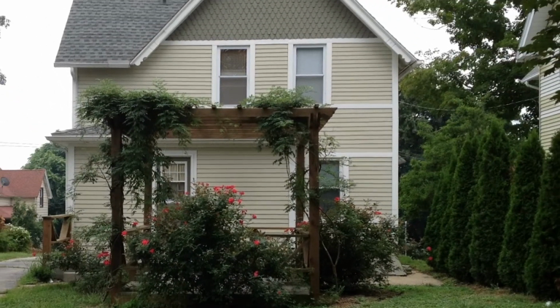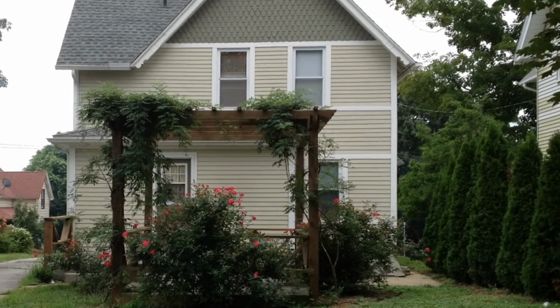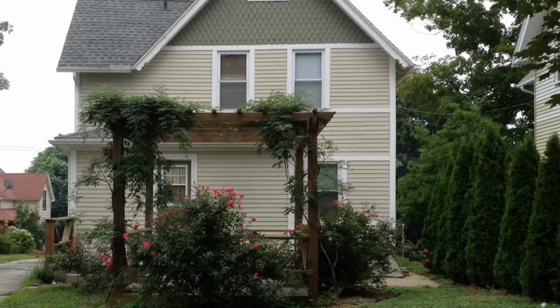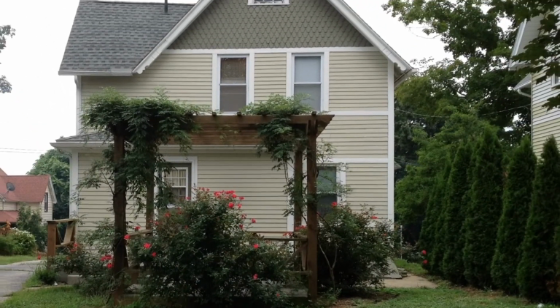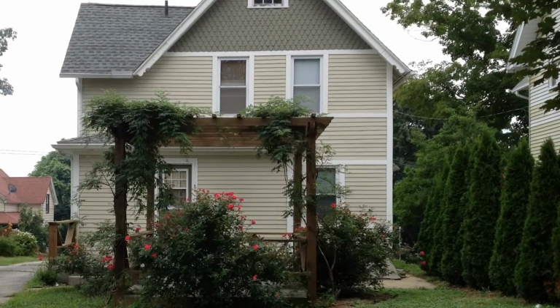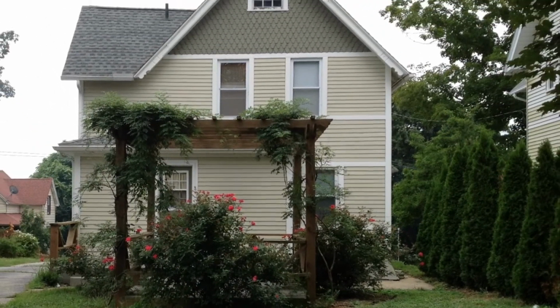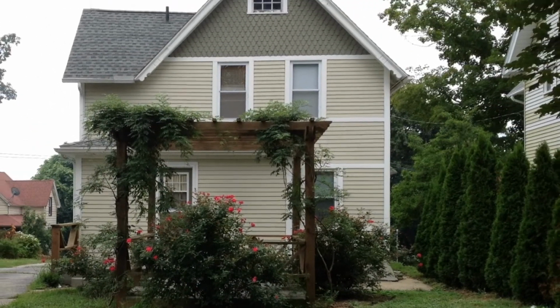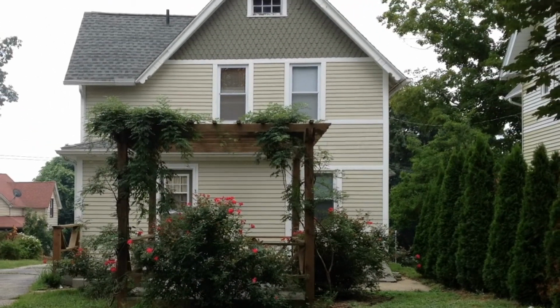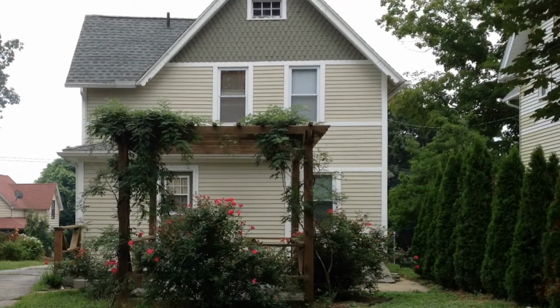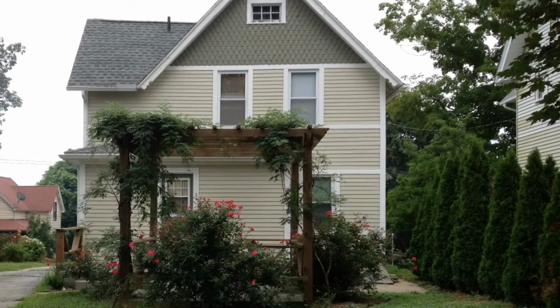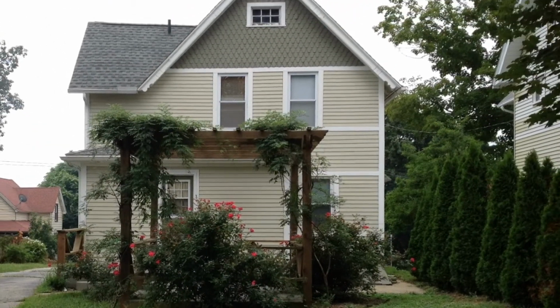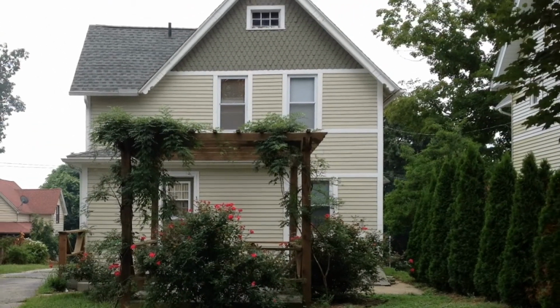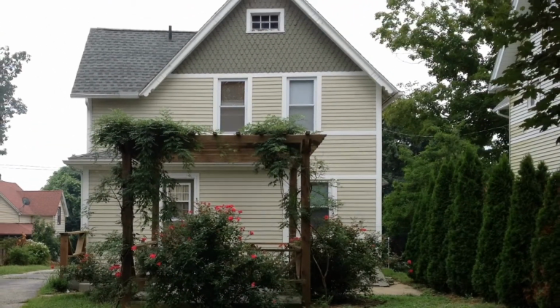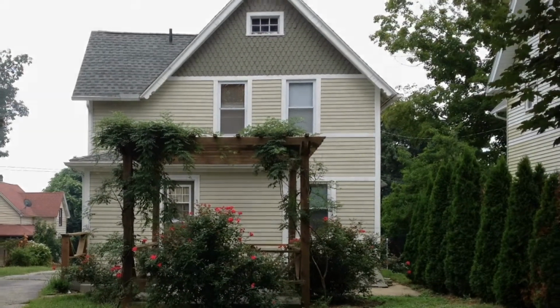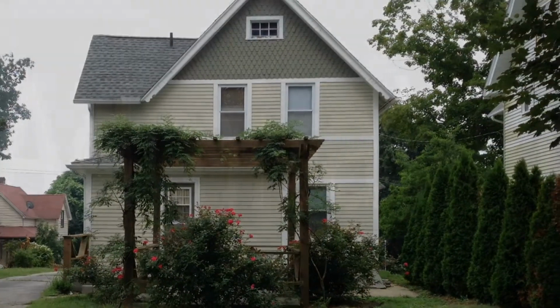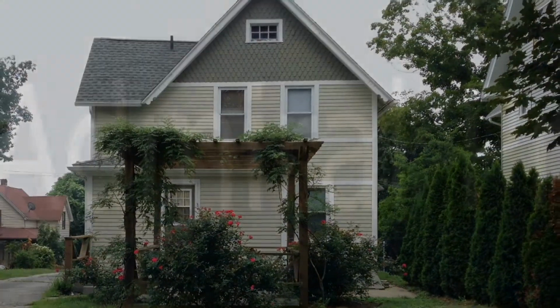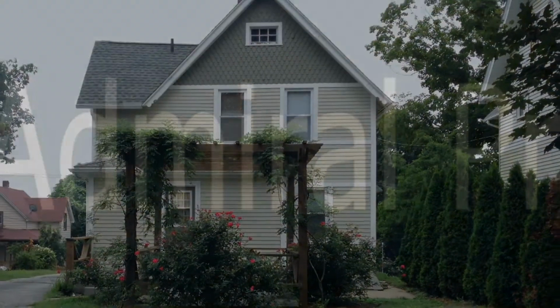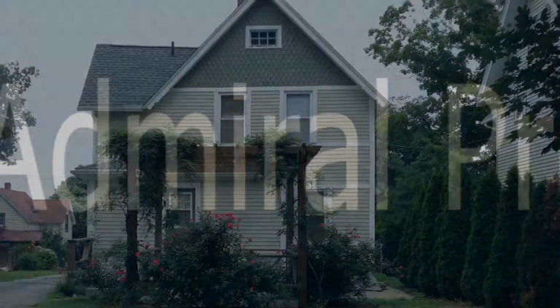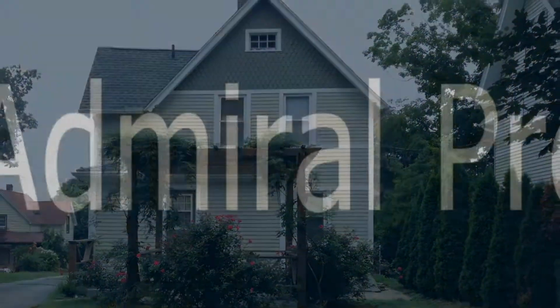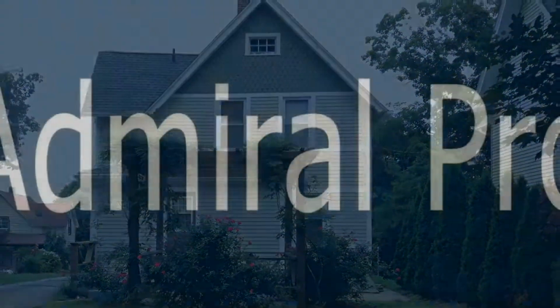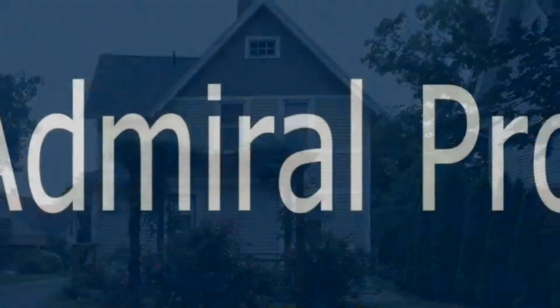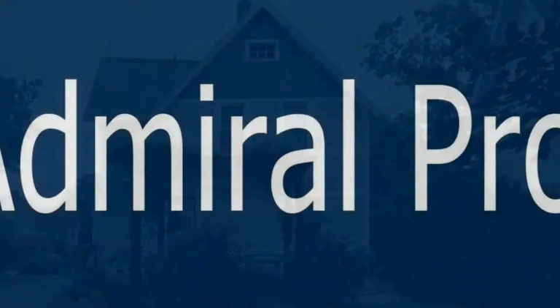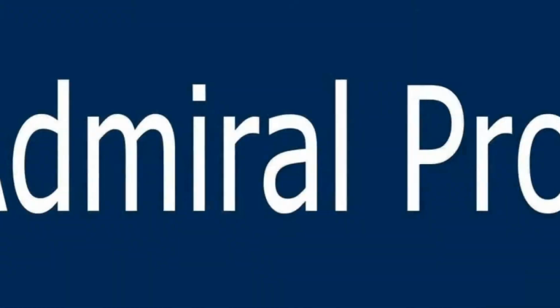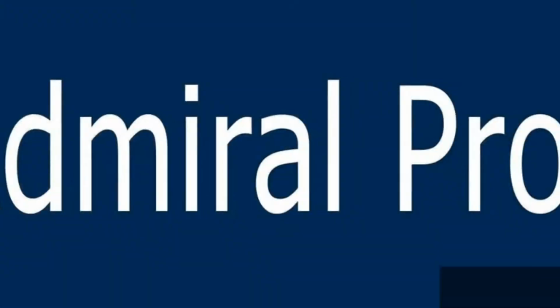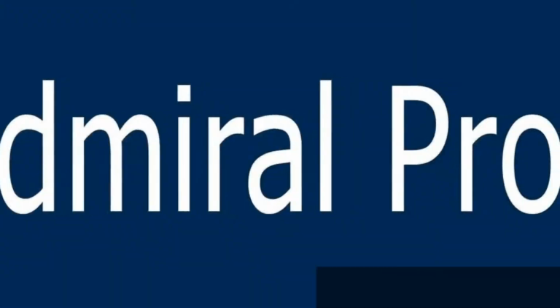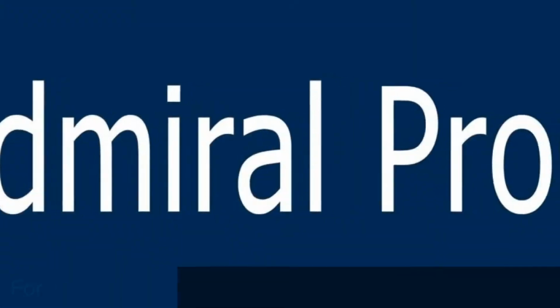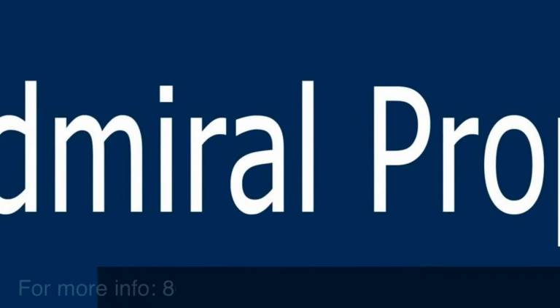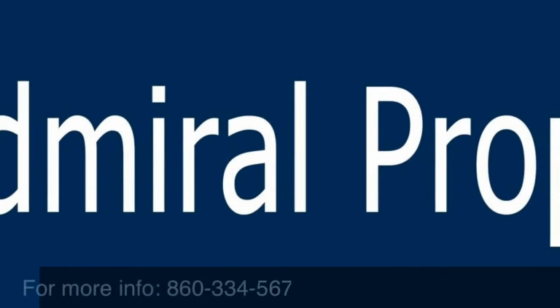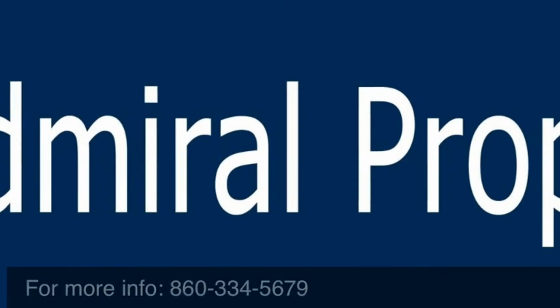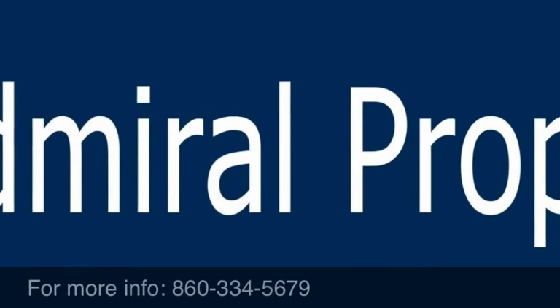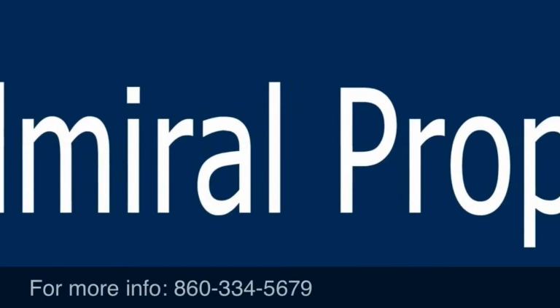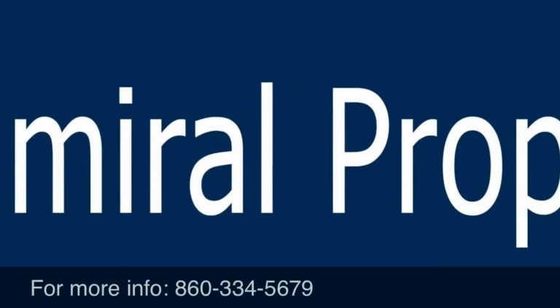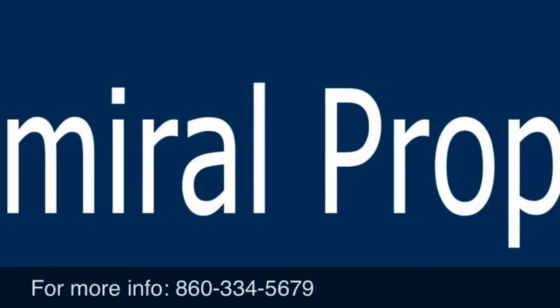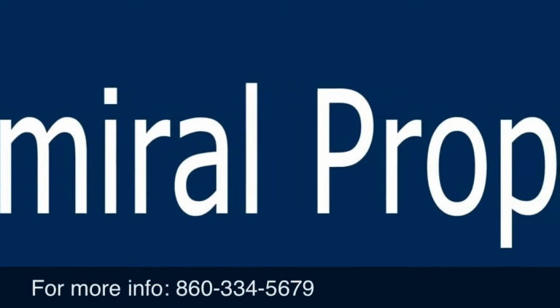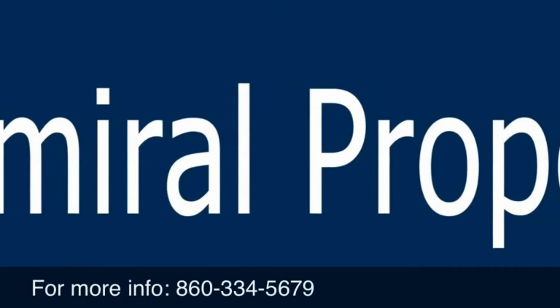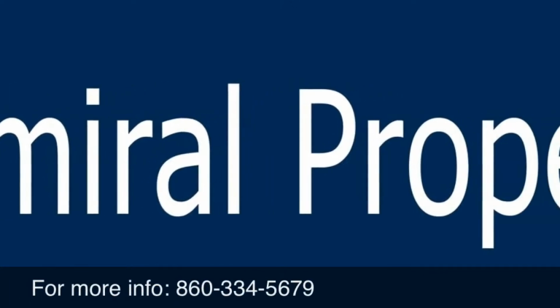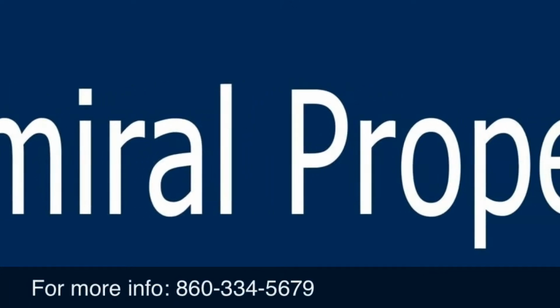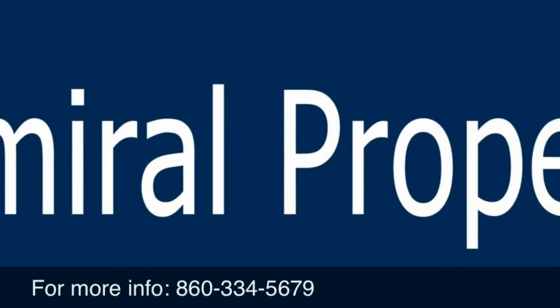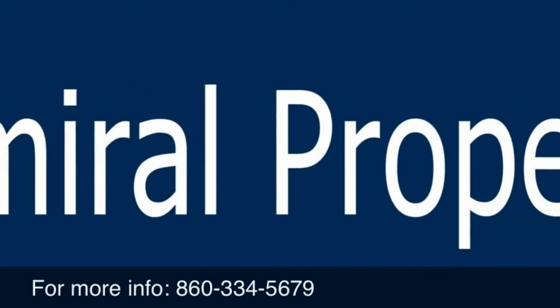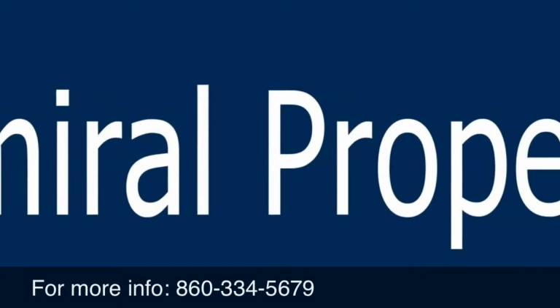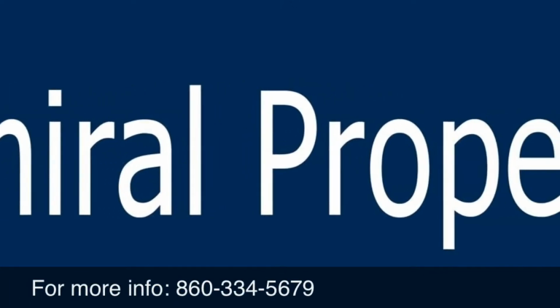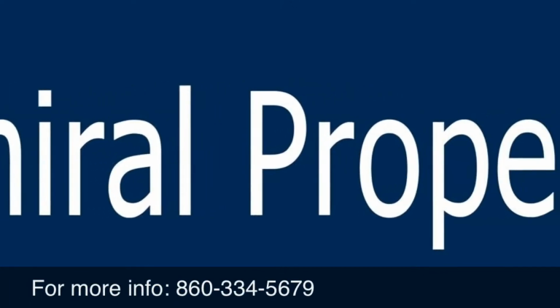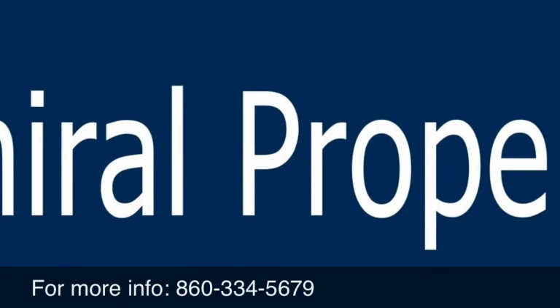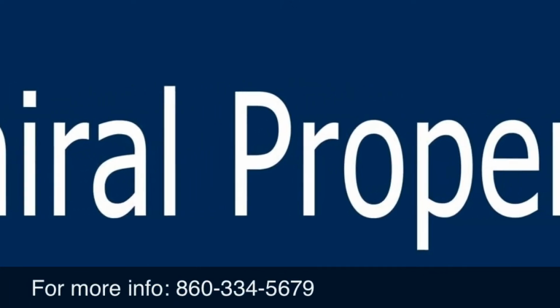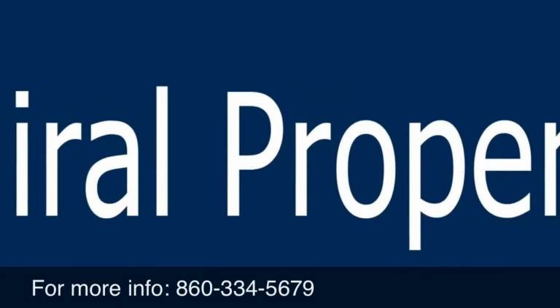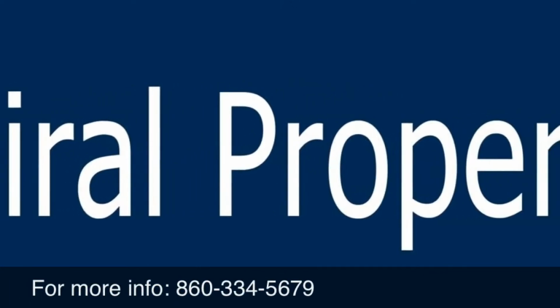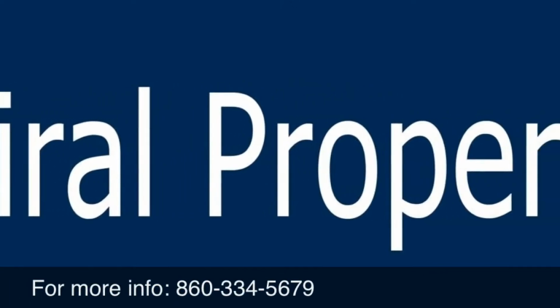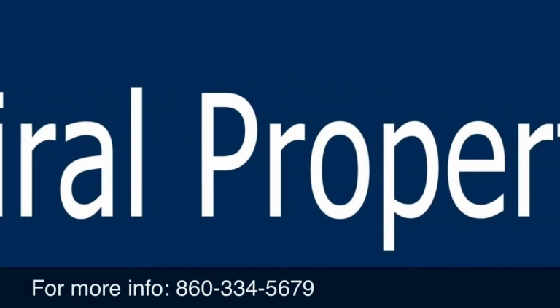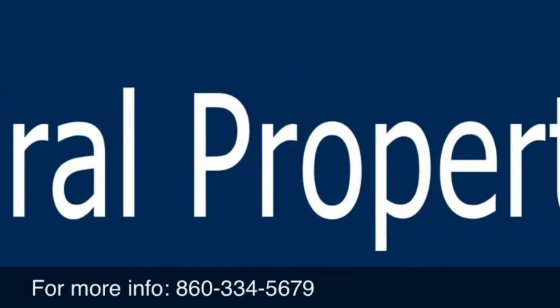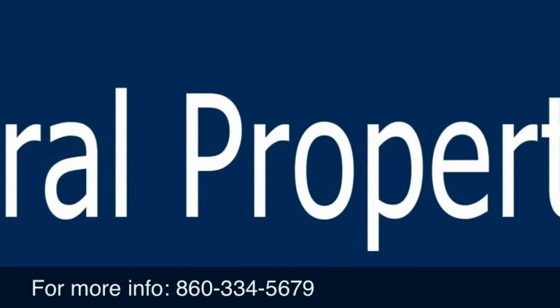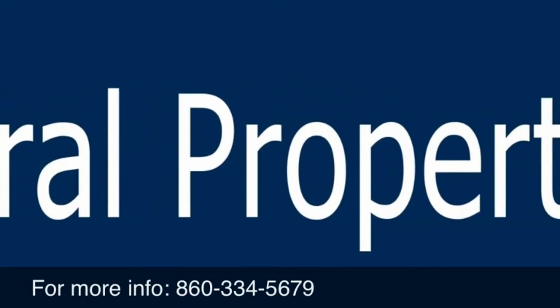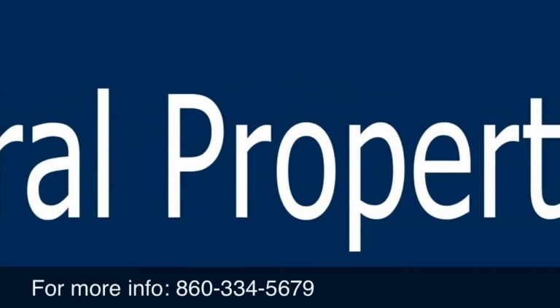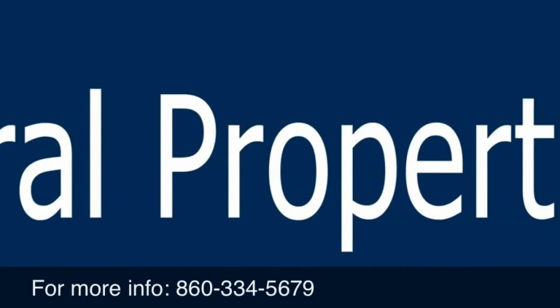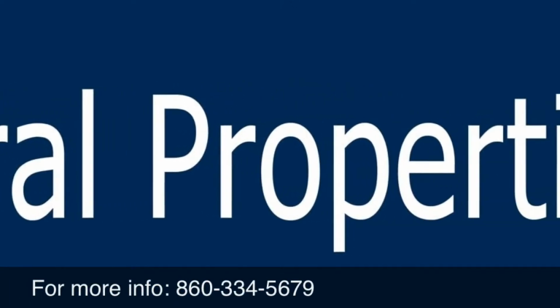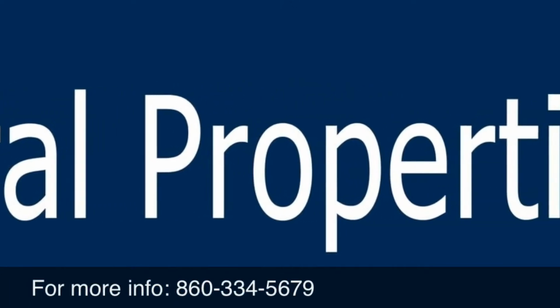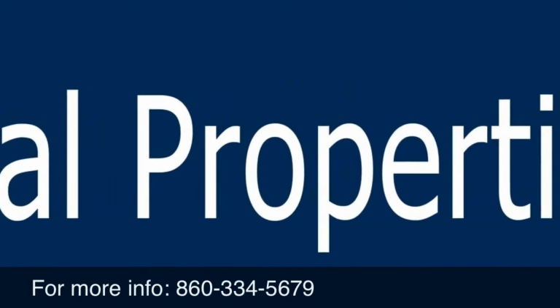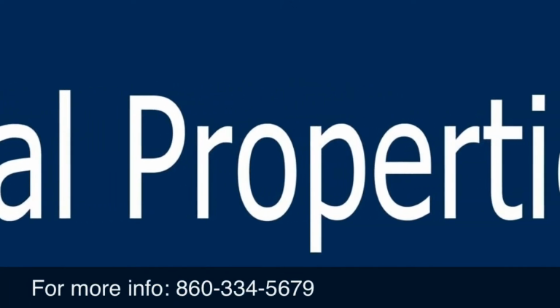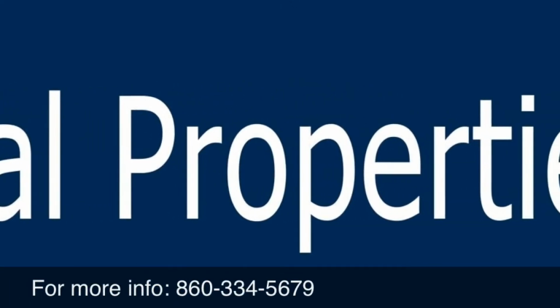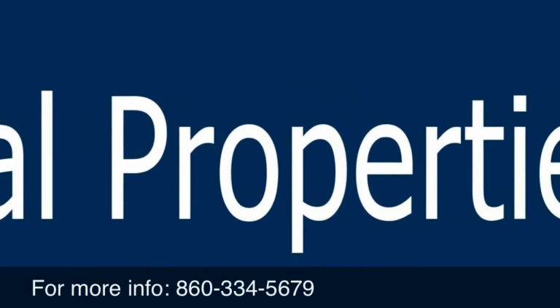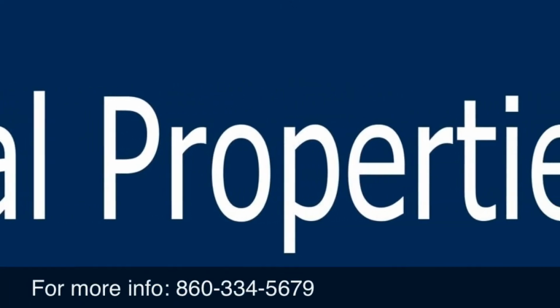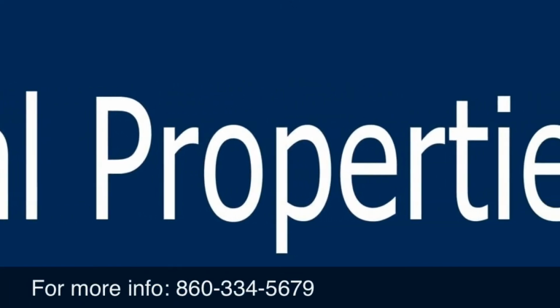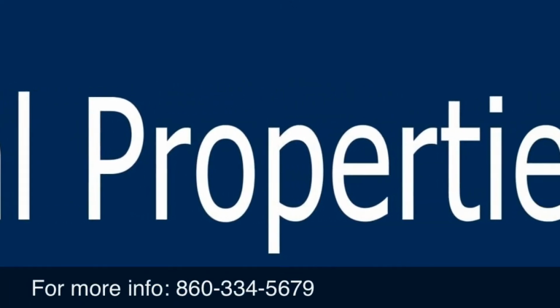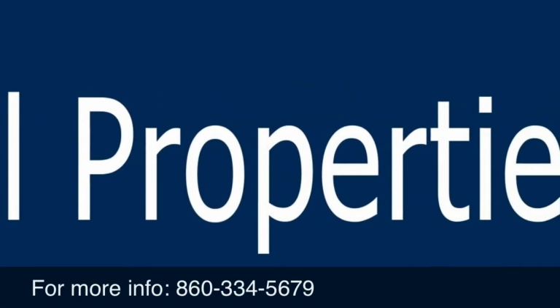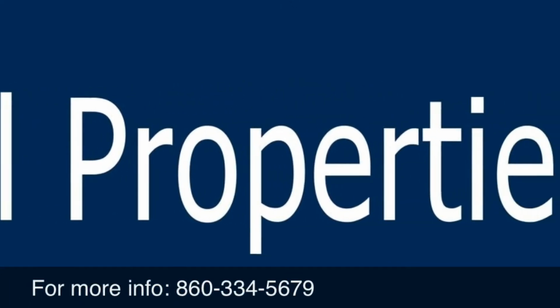Thanks for previewing. To schedule a tour, call 860-334-5679.